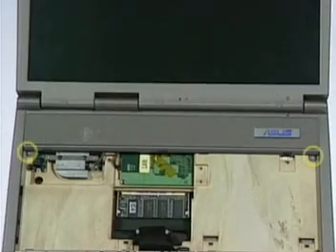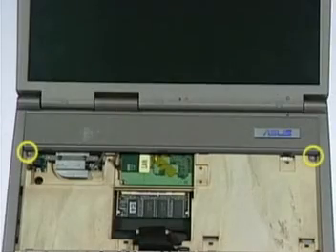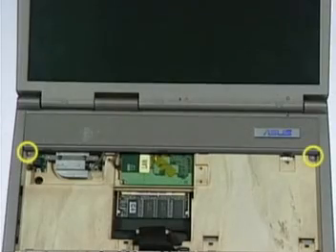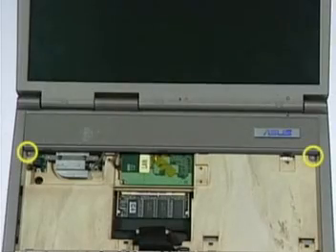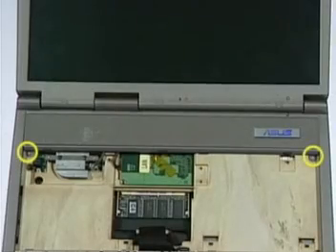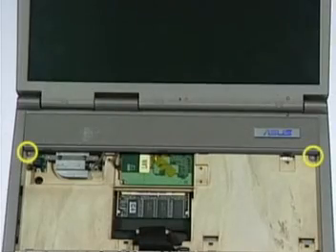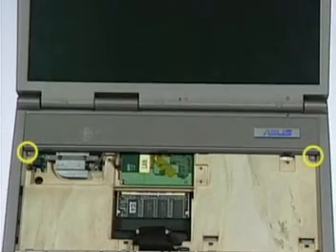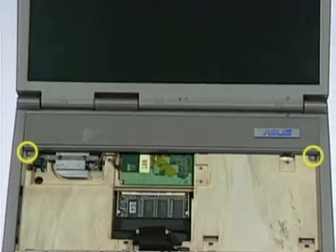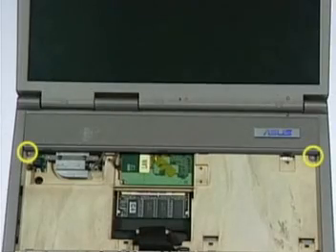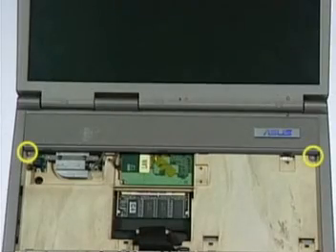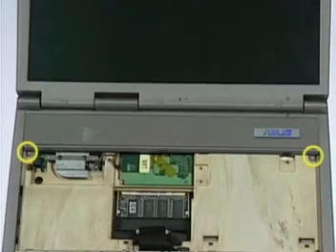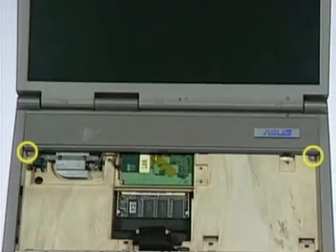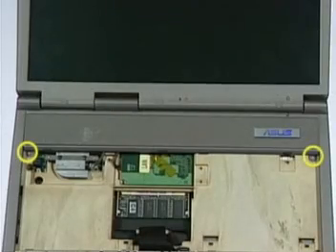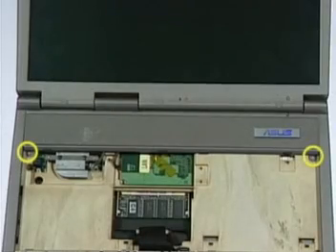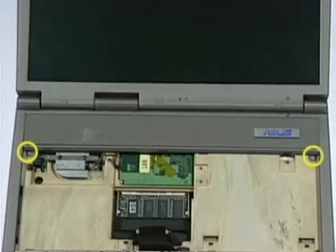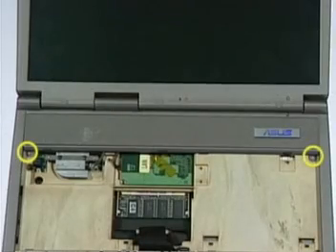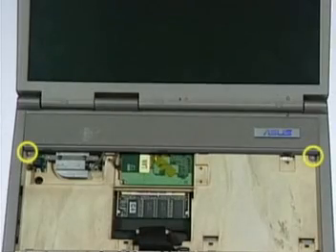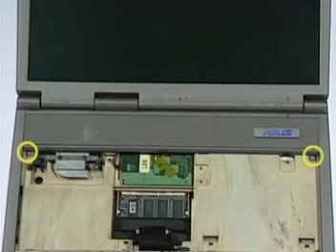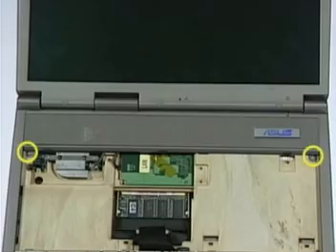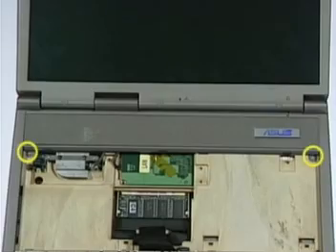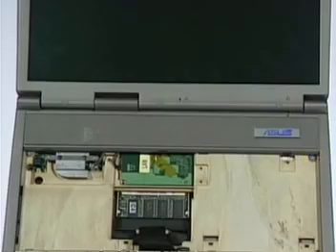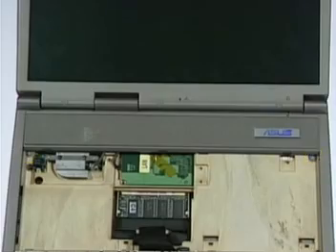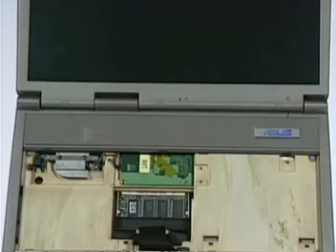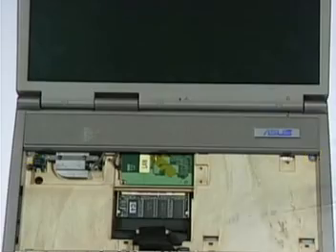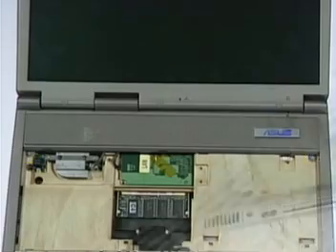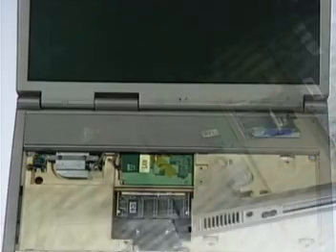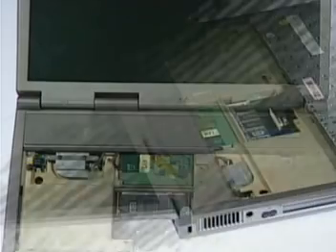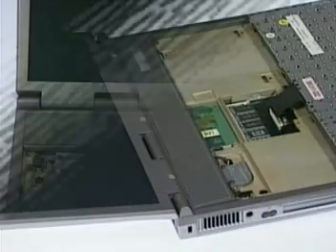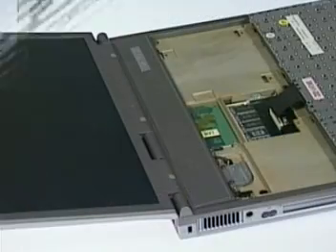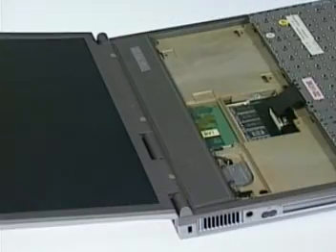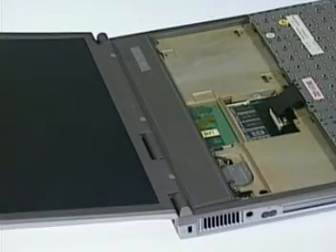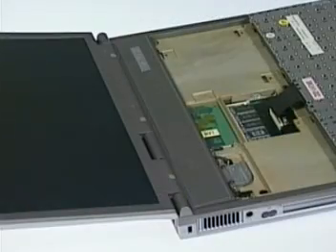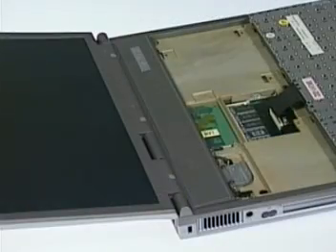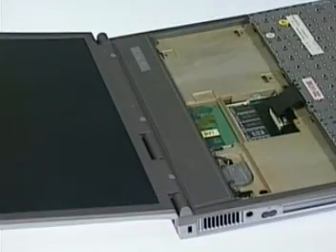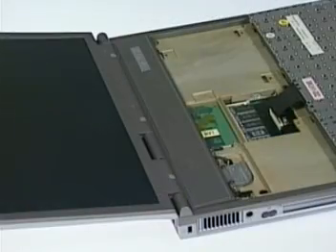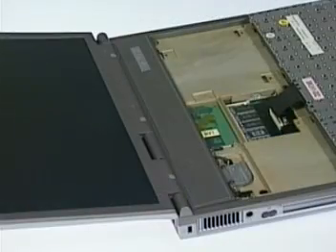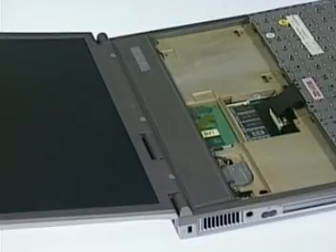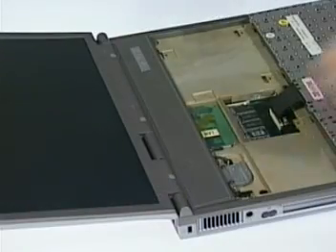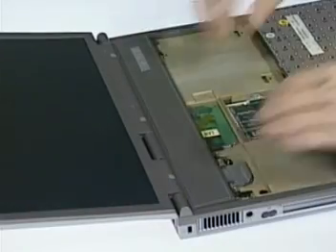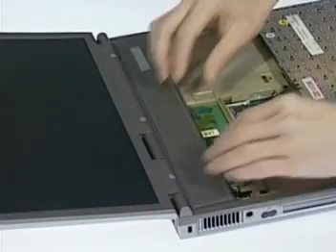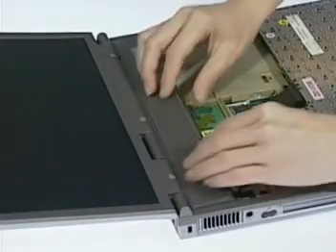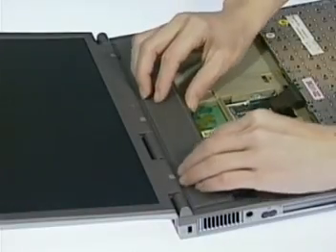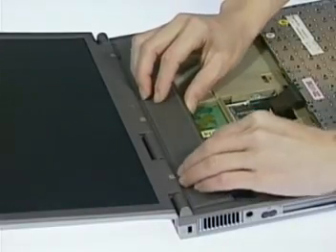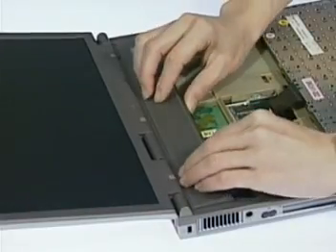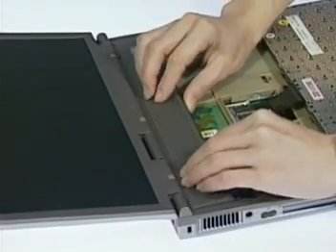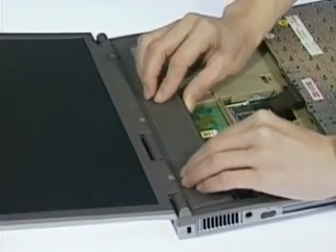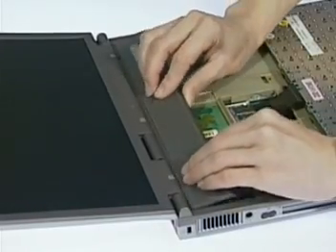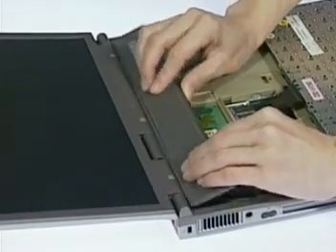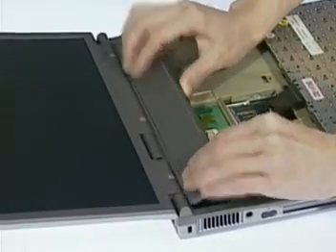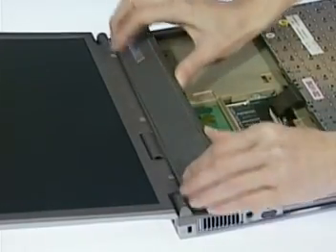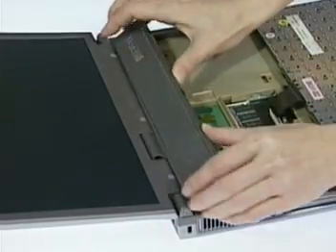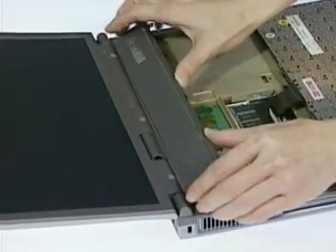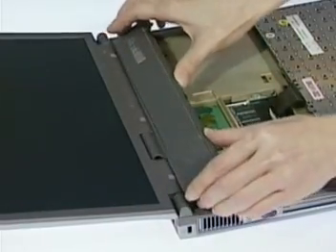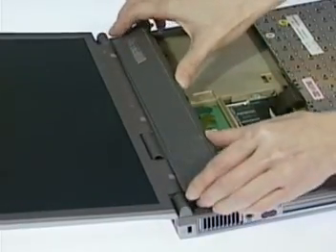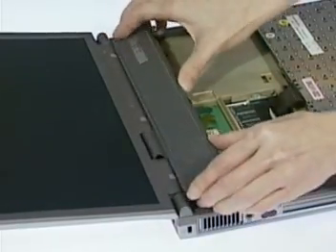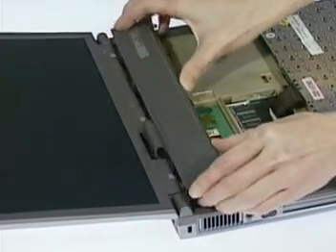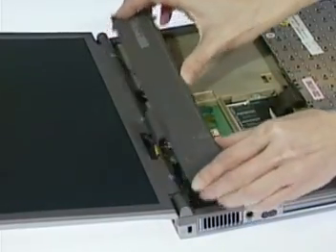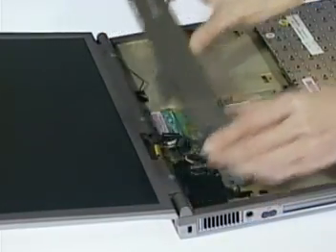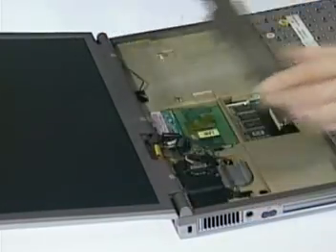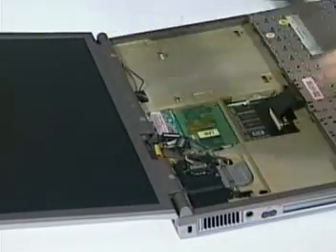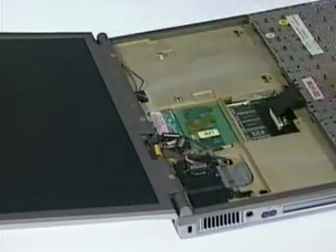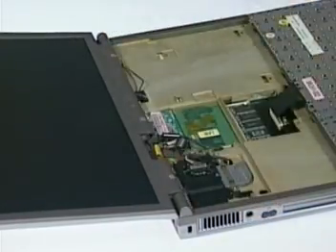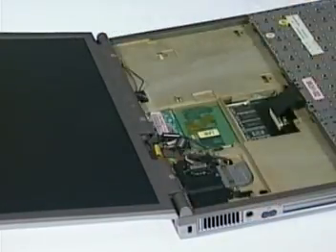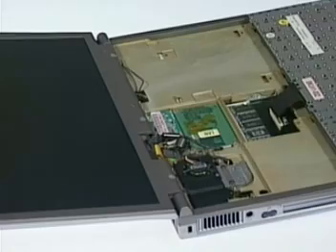Remove the two screws here and pull up the function cap to release it from the notebook.